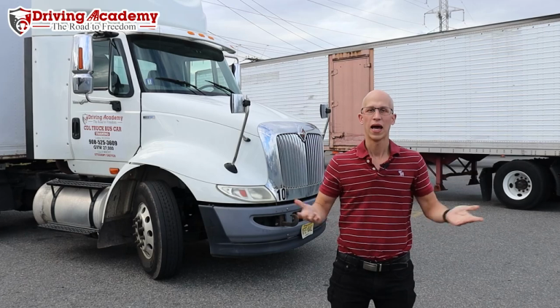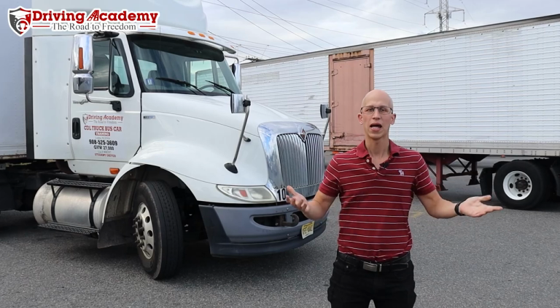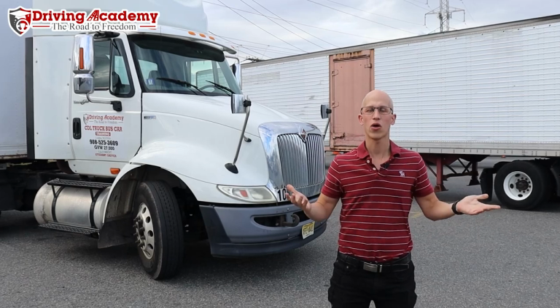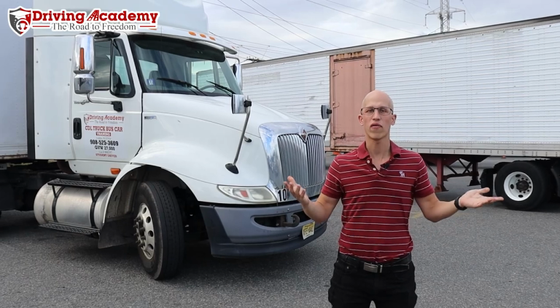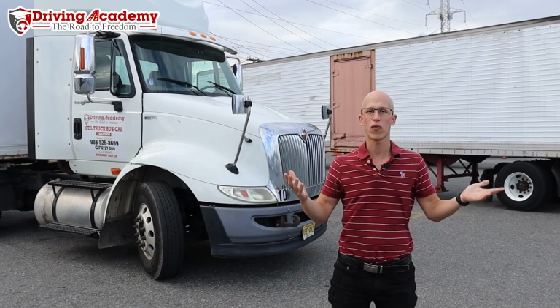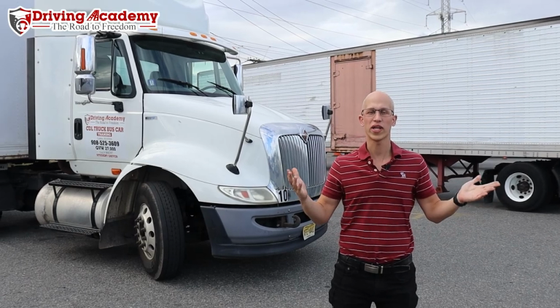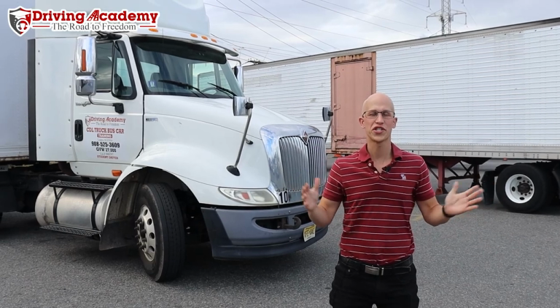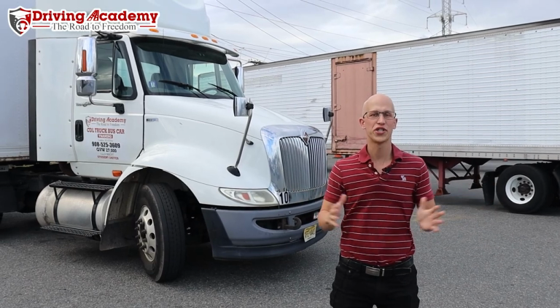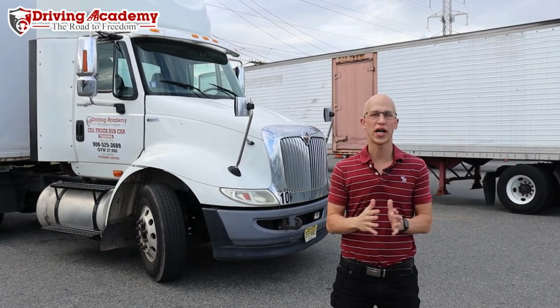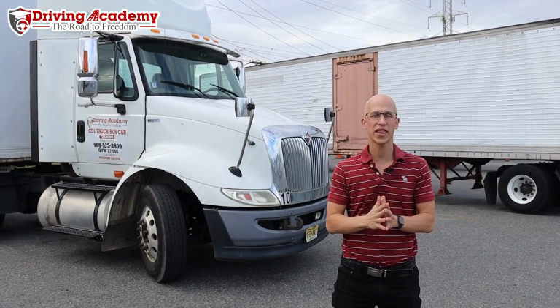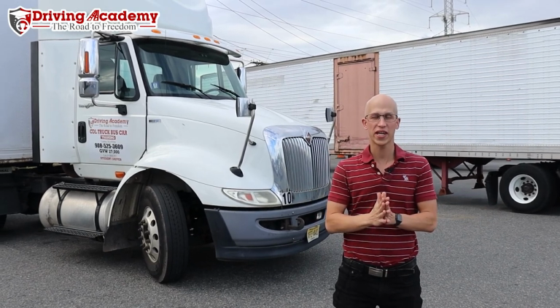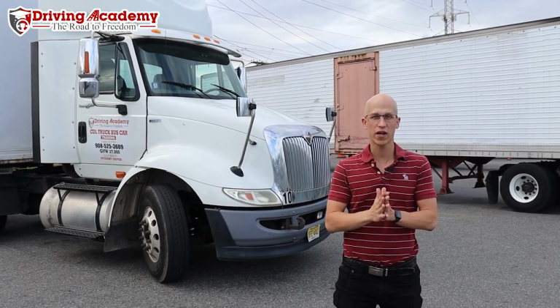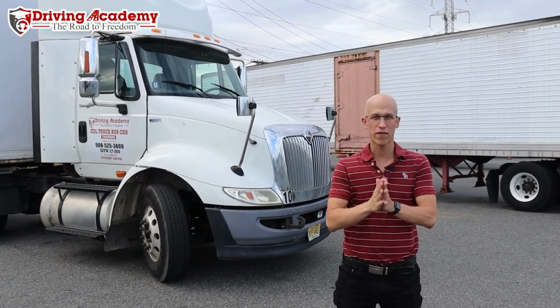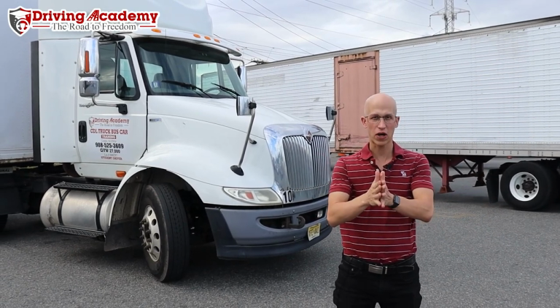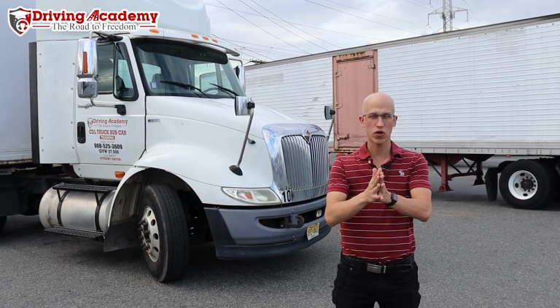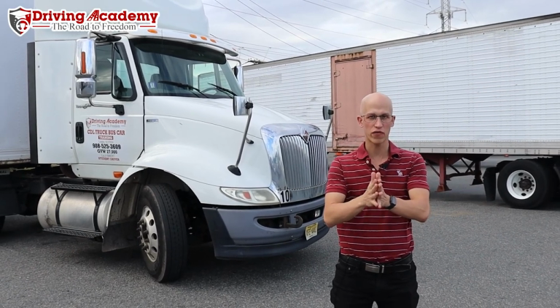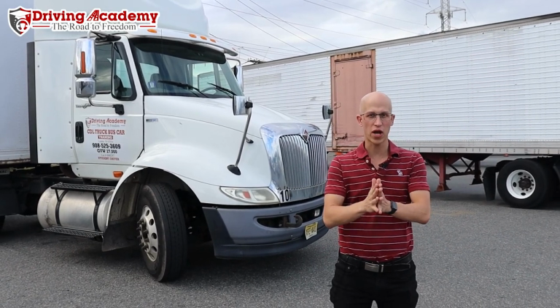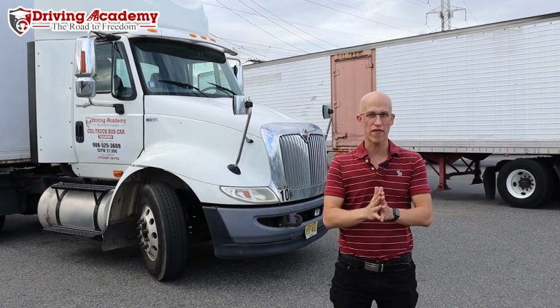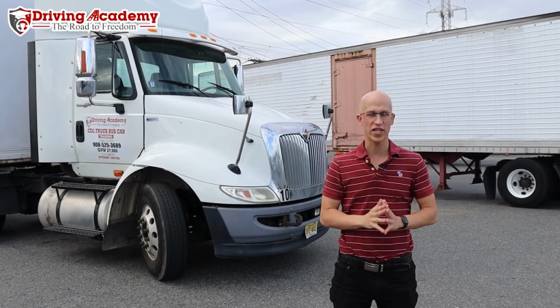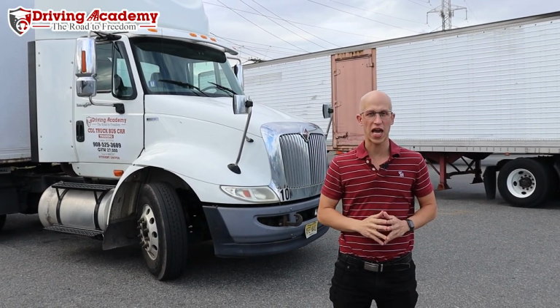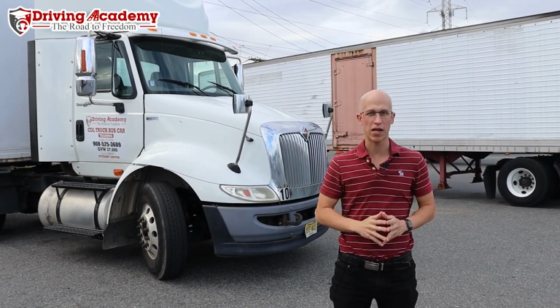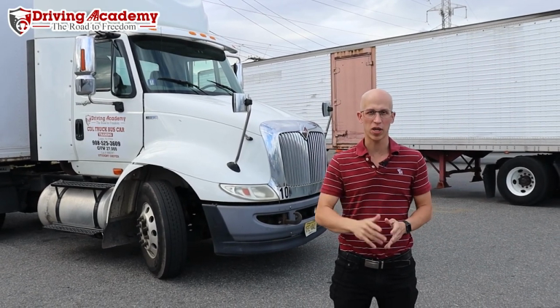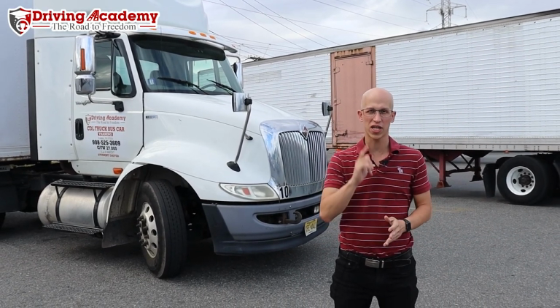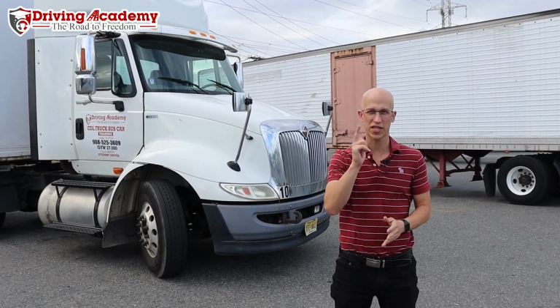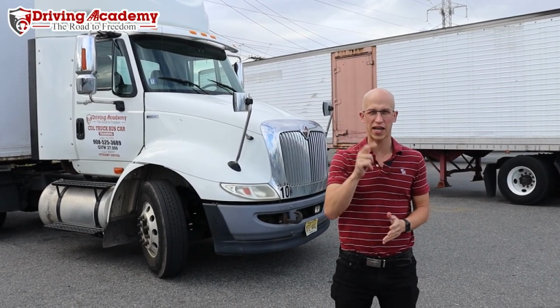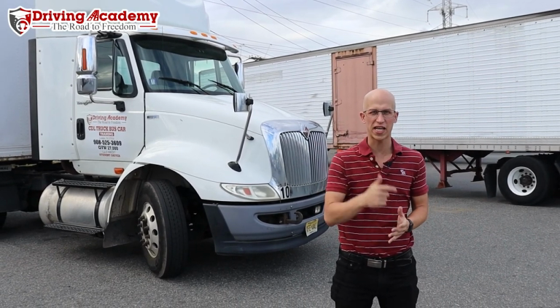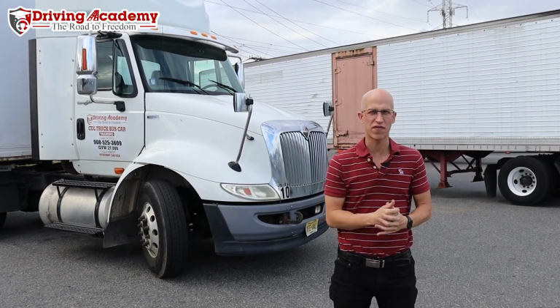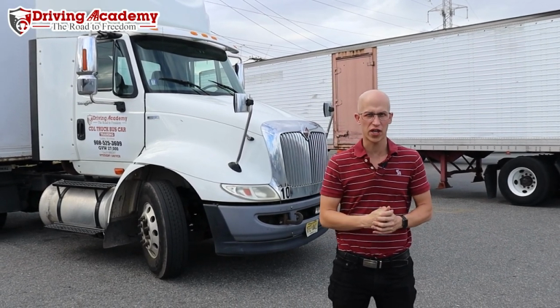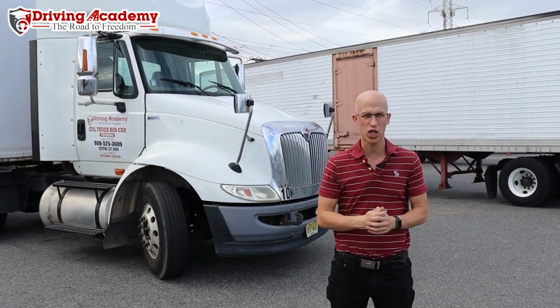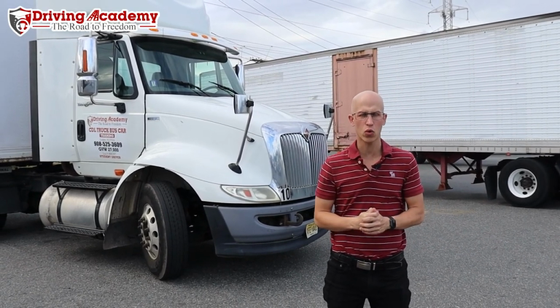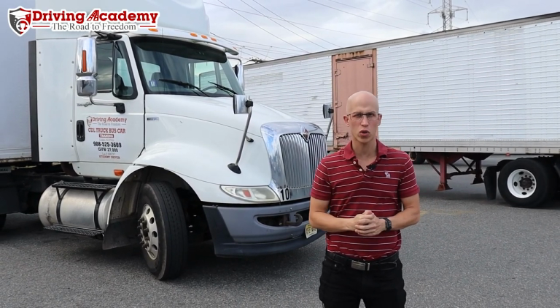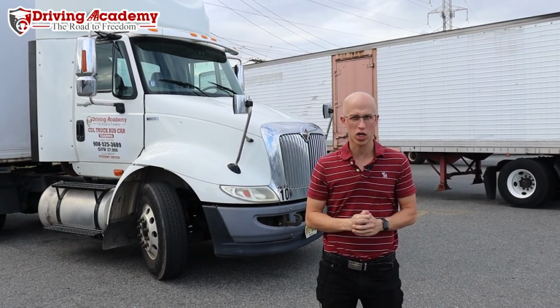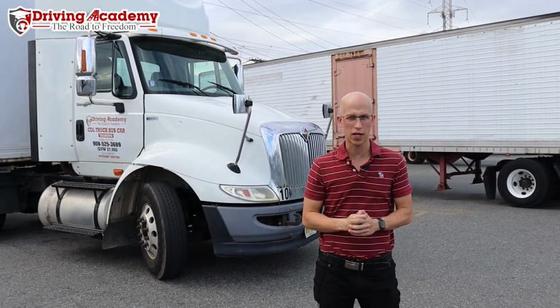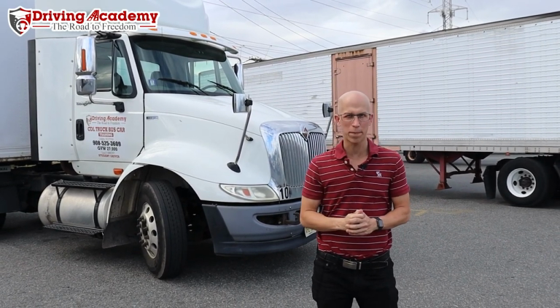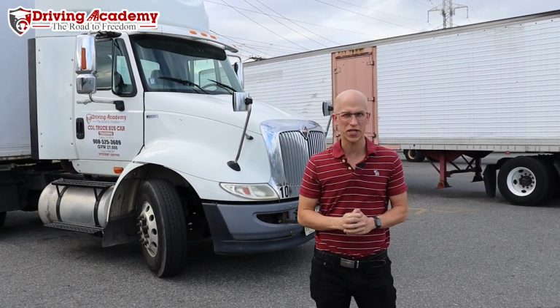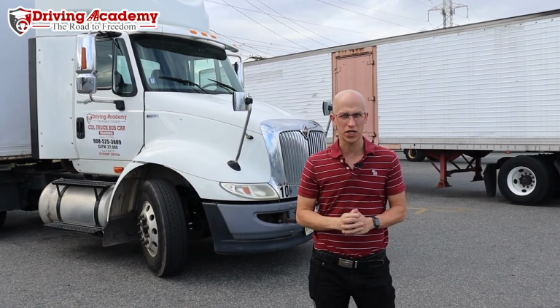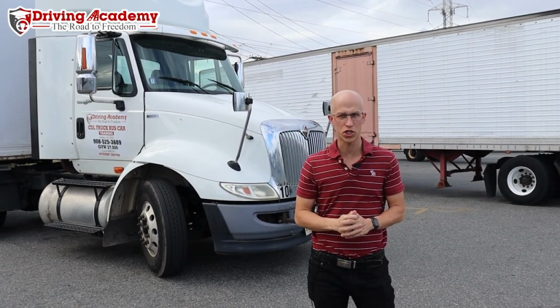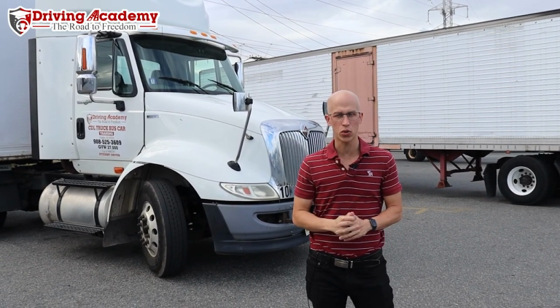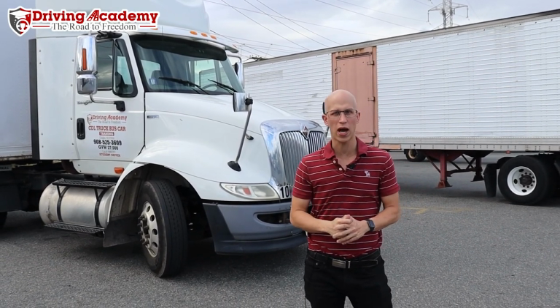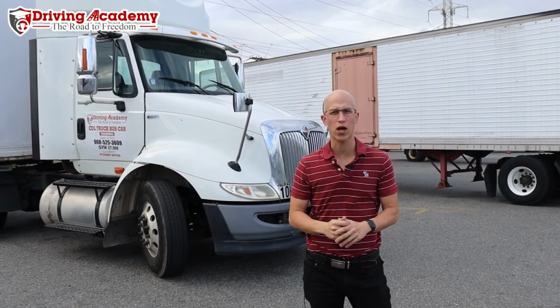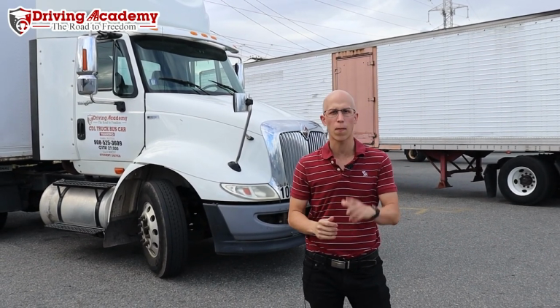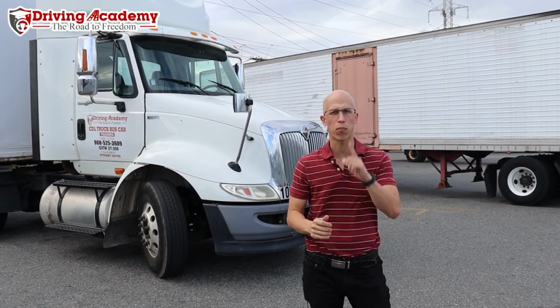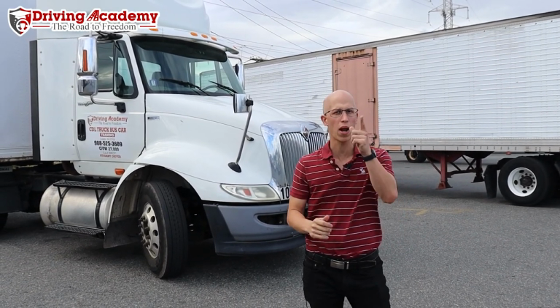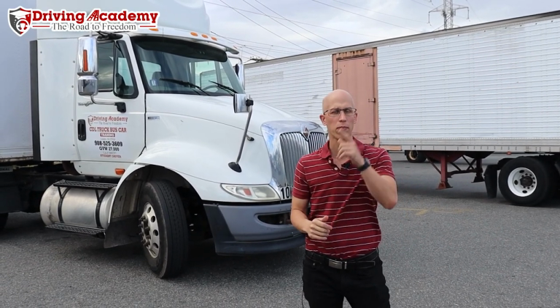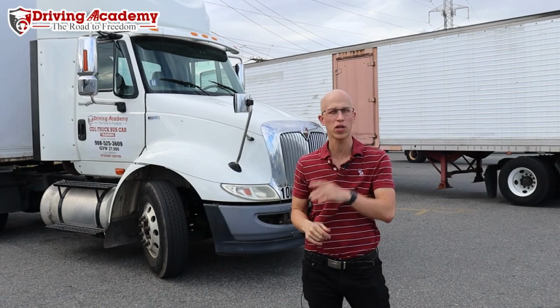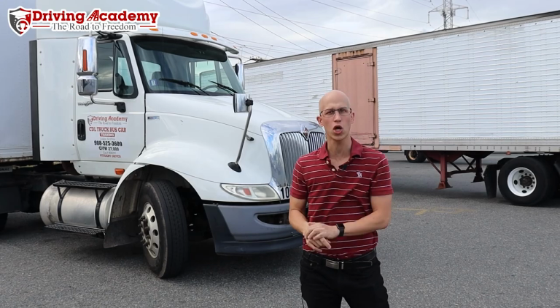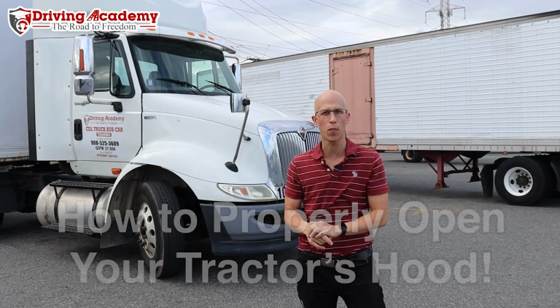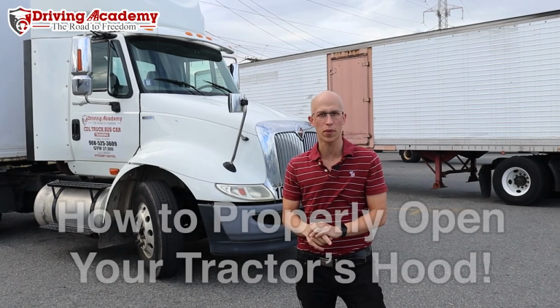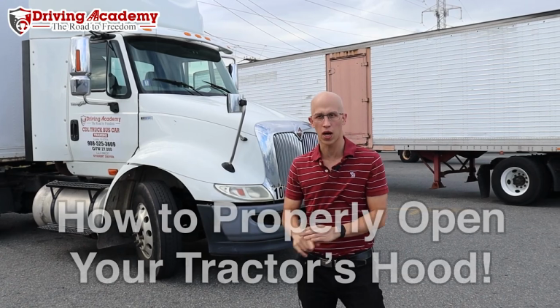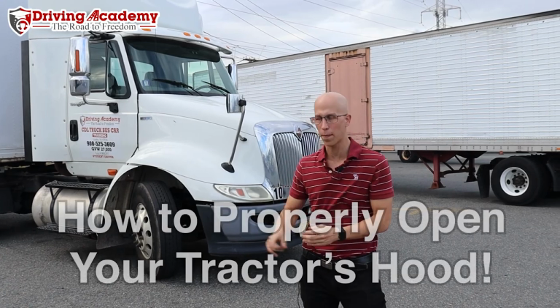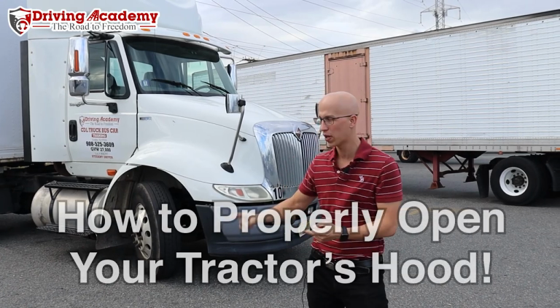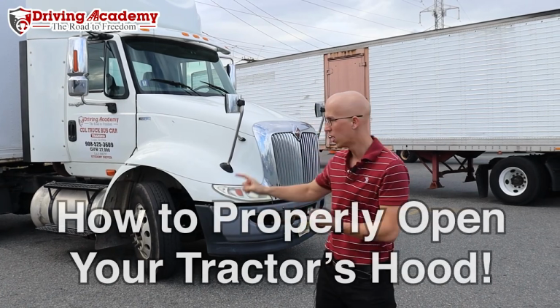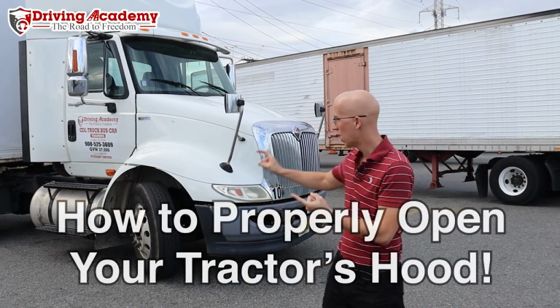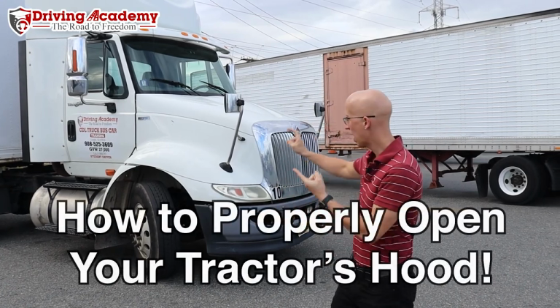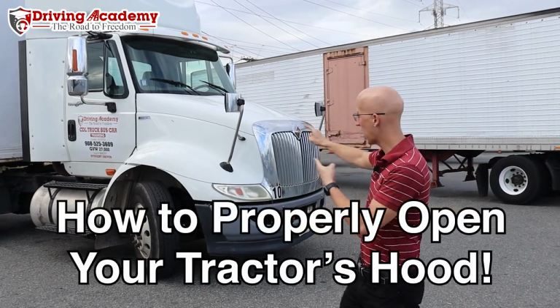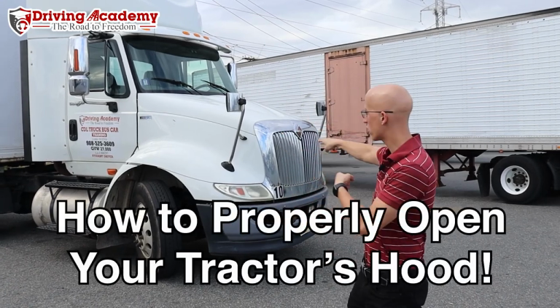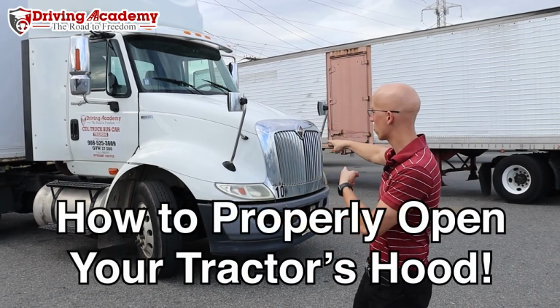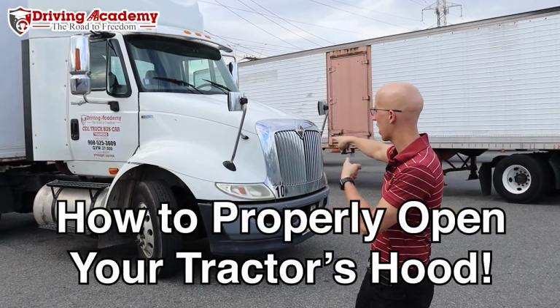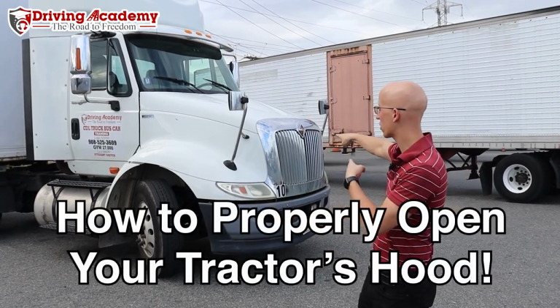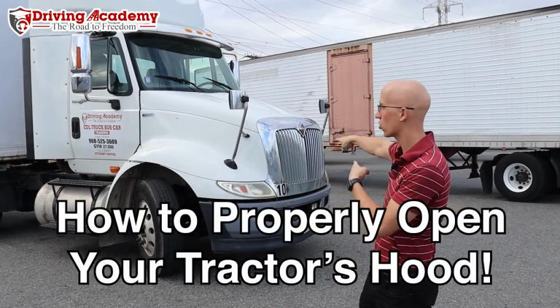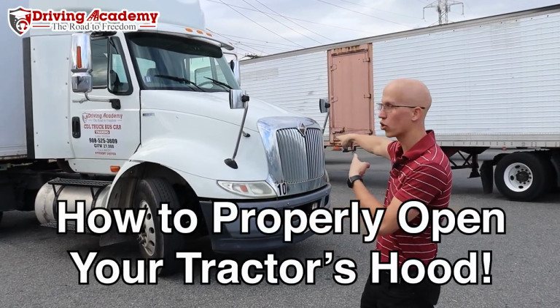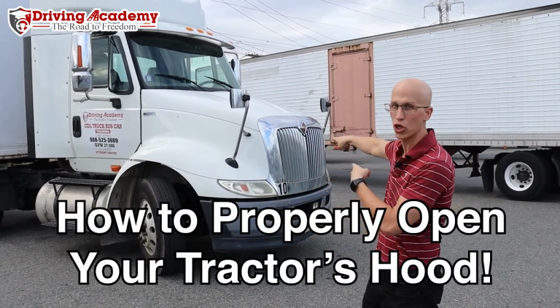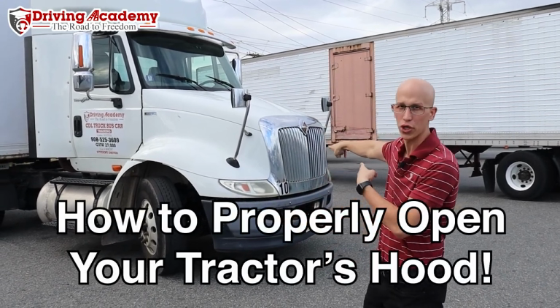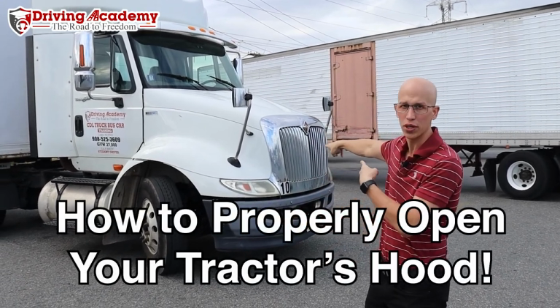Hello everyone, it's Jonathan here, founder of Driving Academy, and in today's video we're going to teach you how to properly open up a tractor hood.